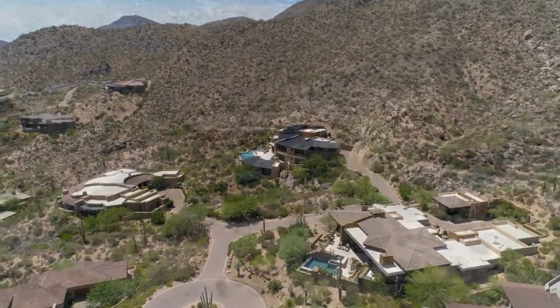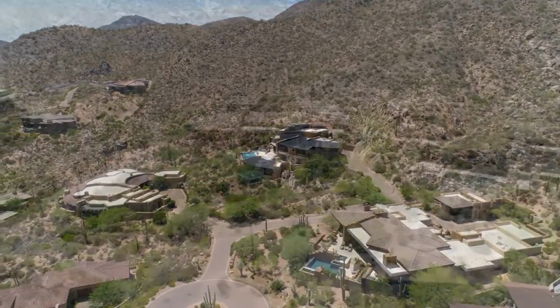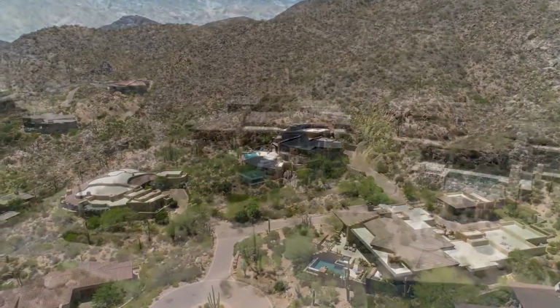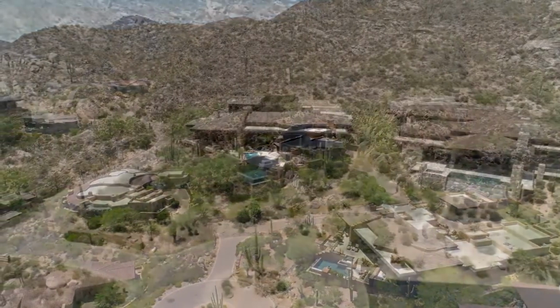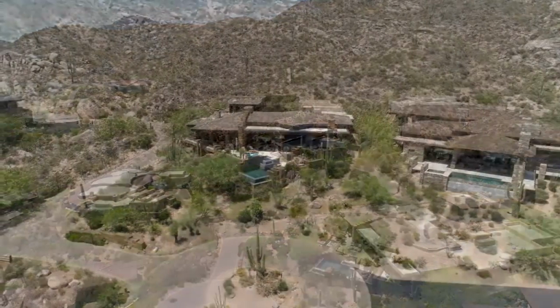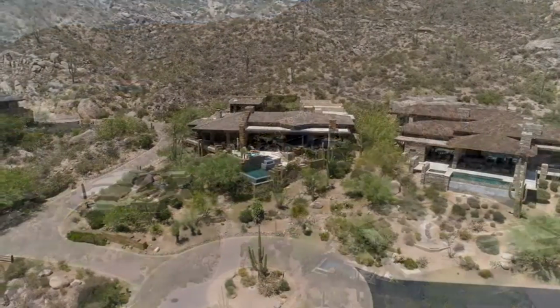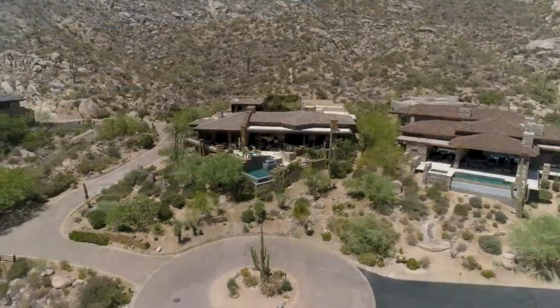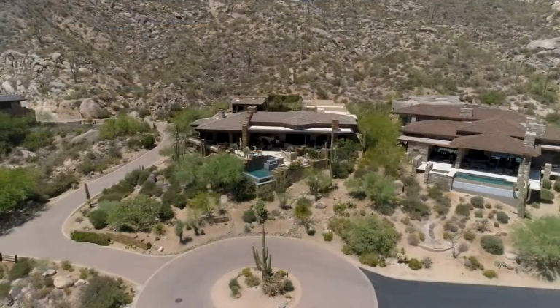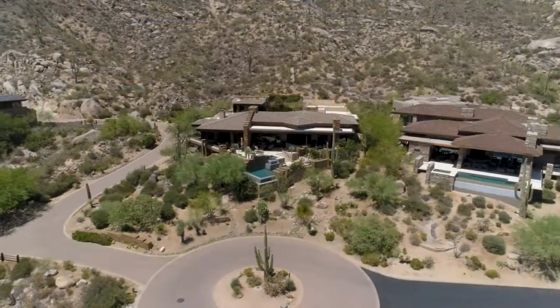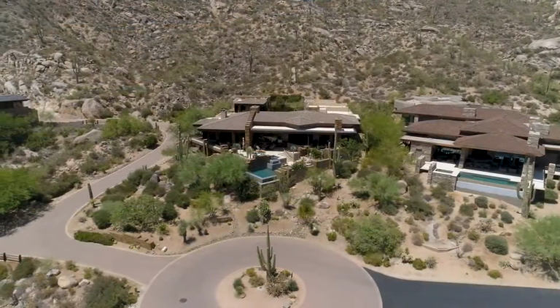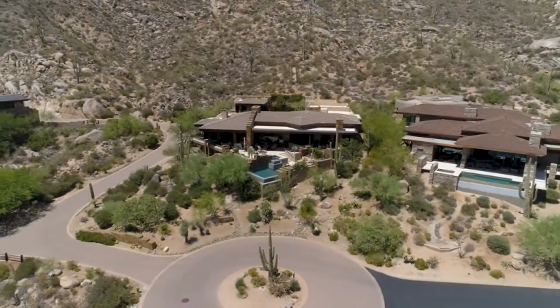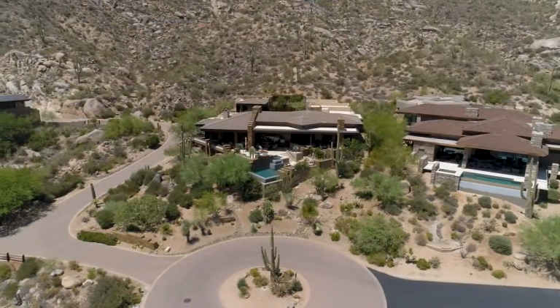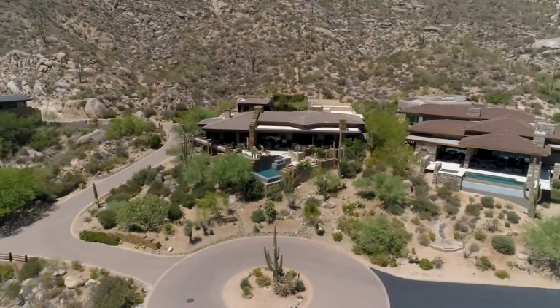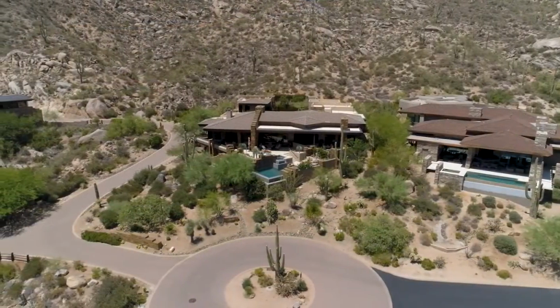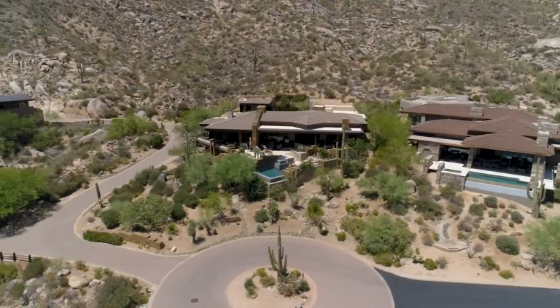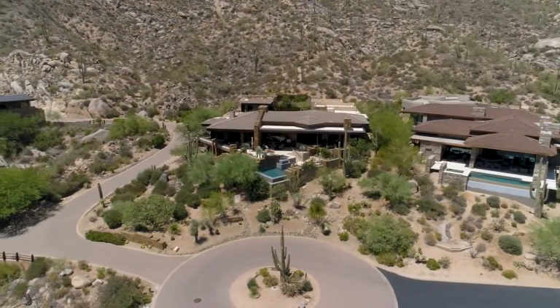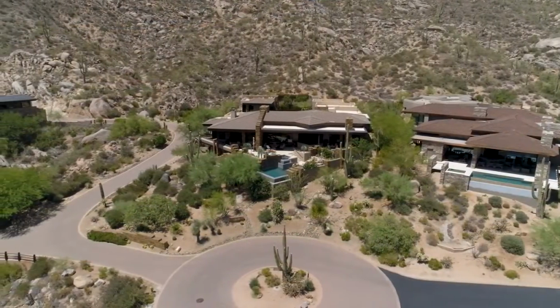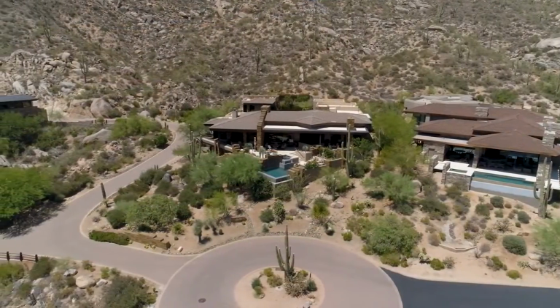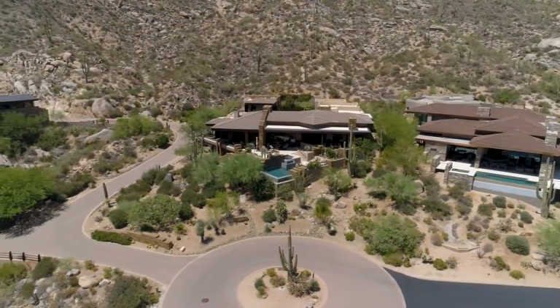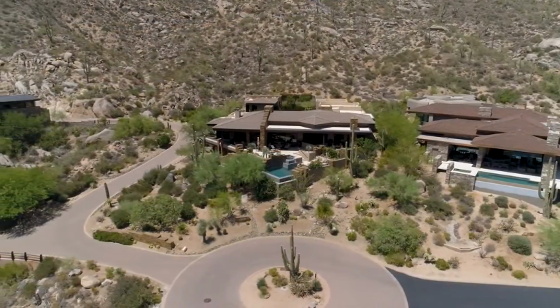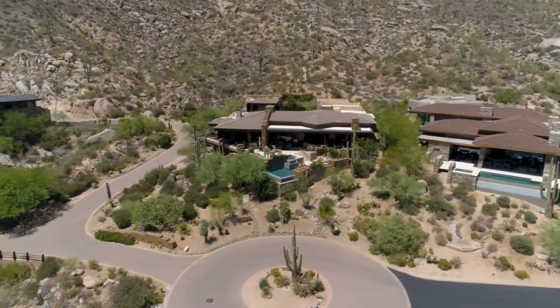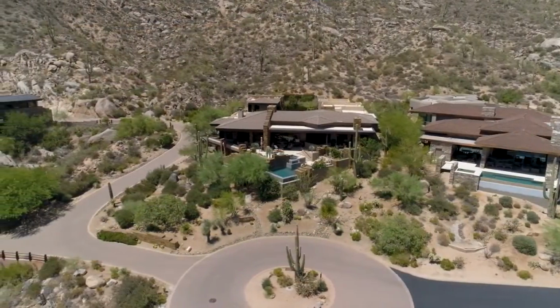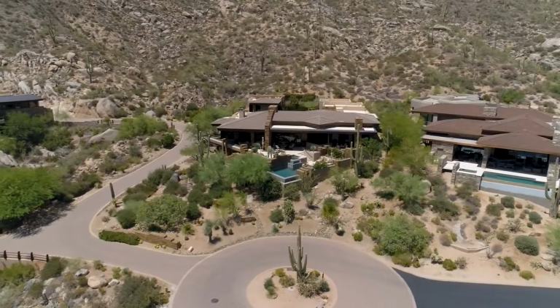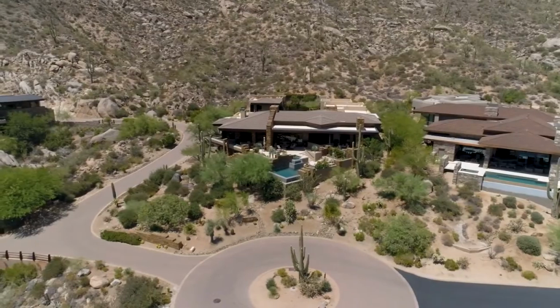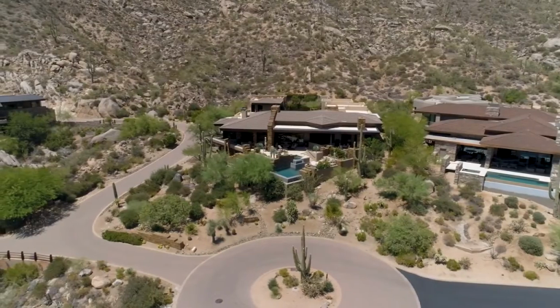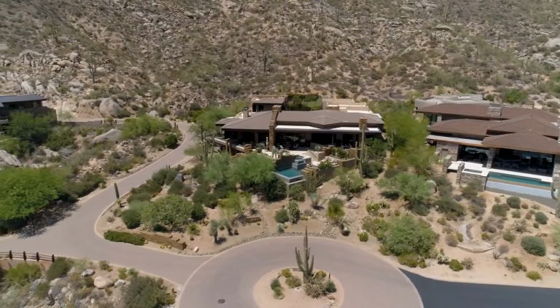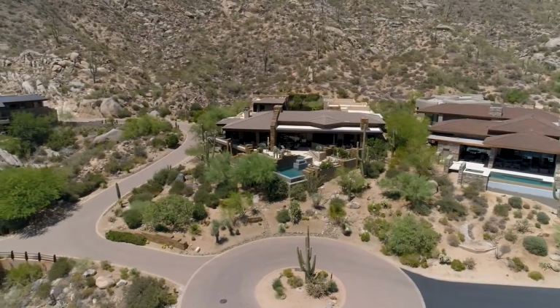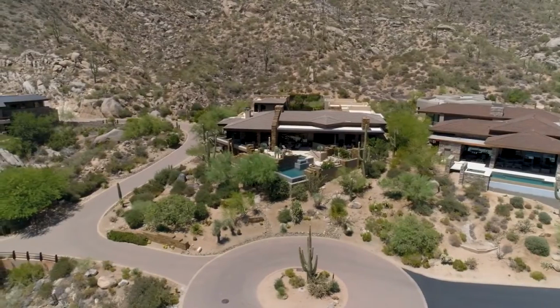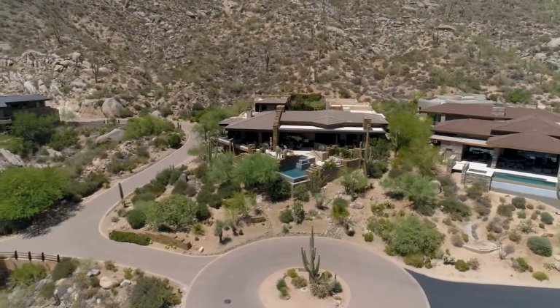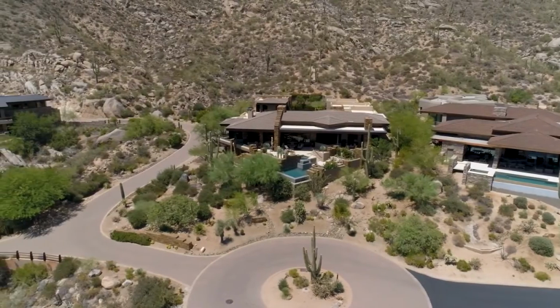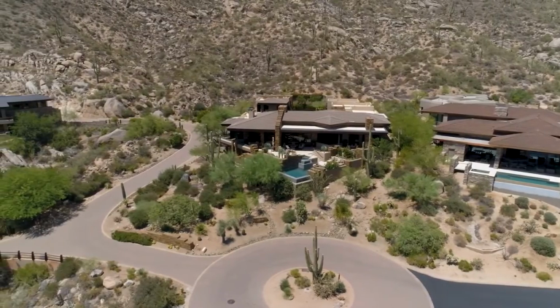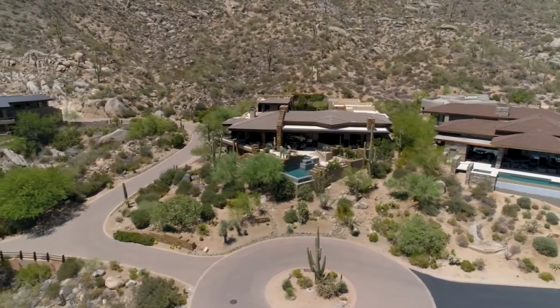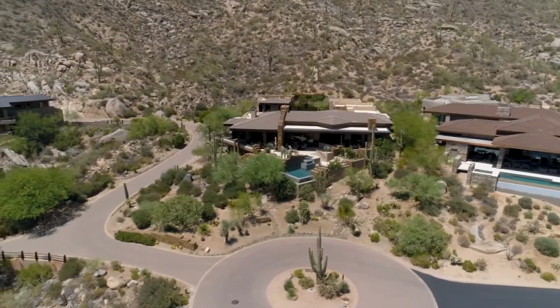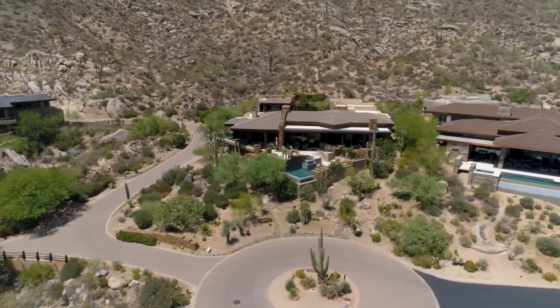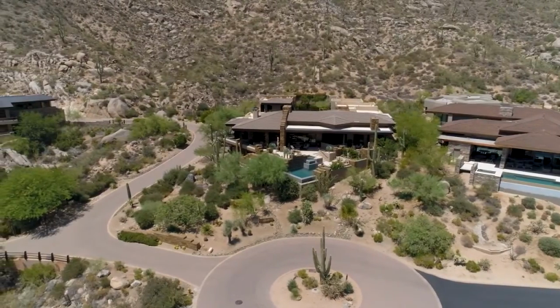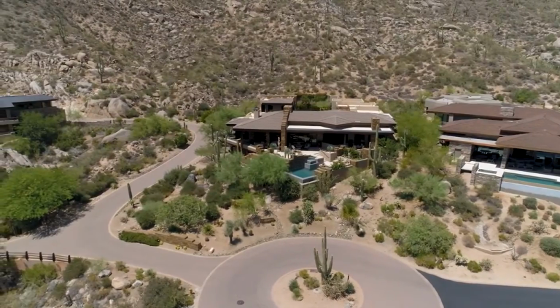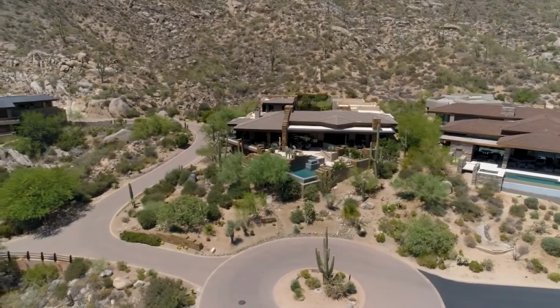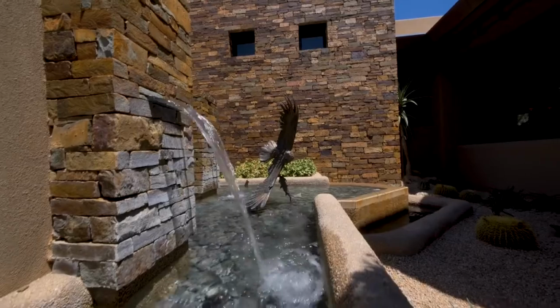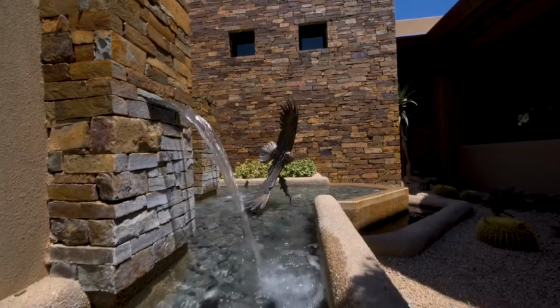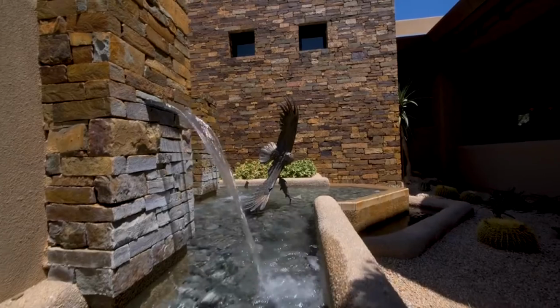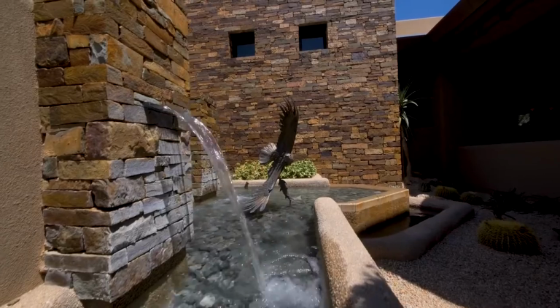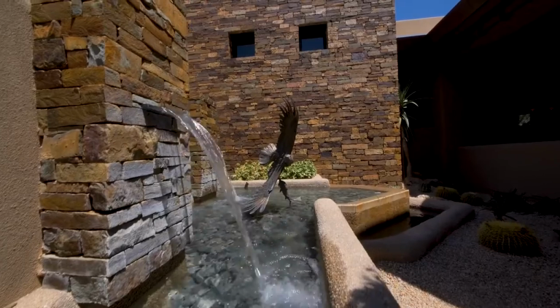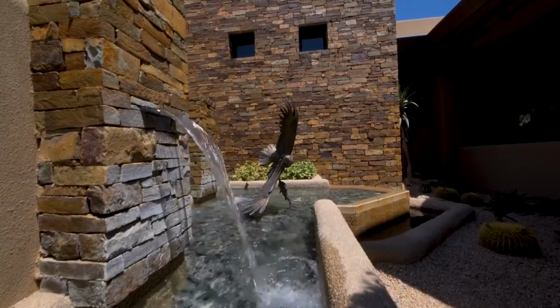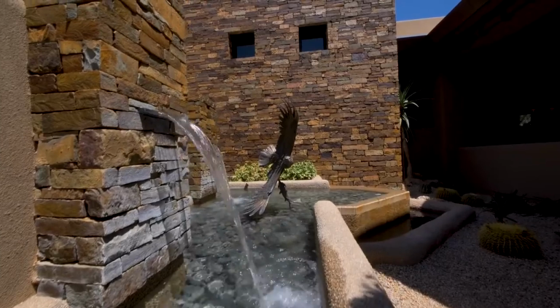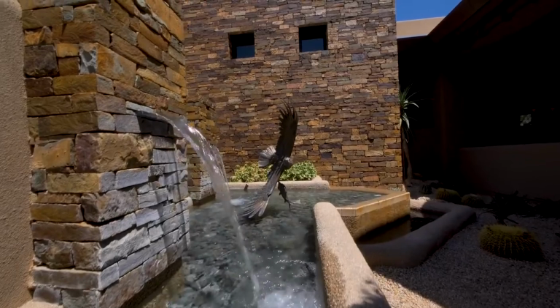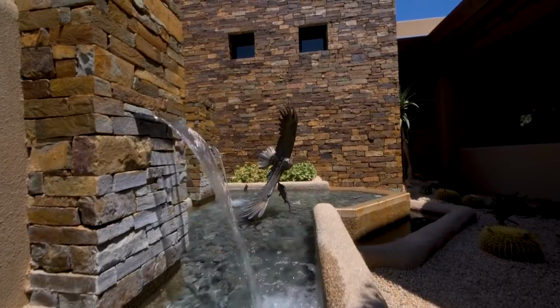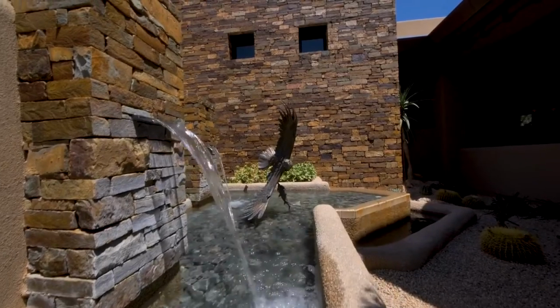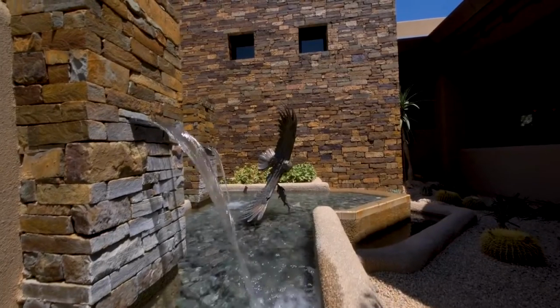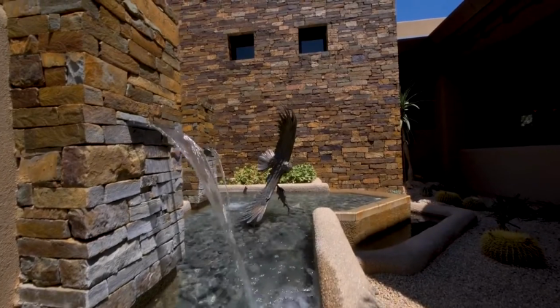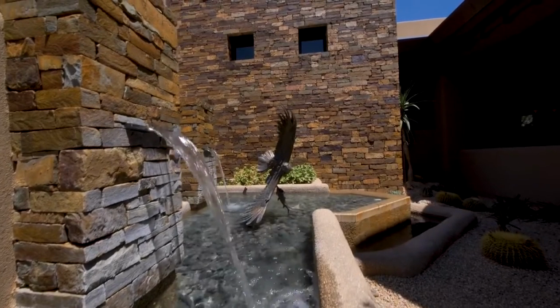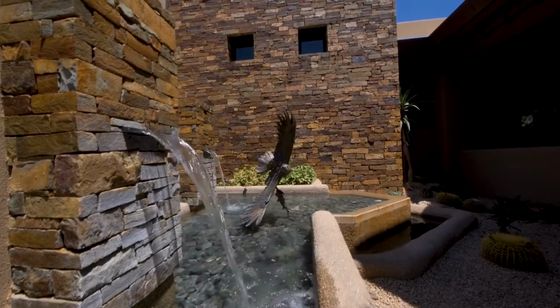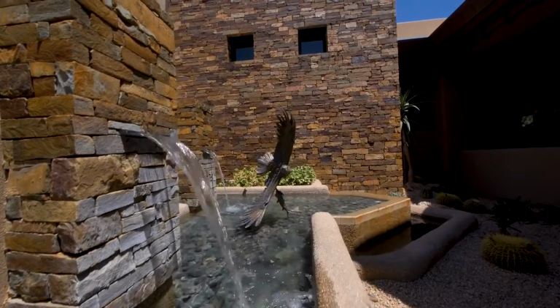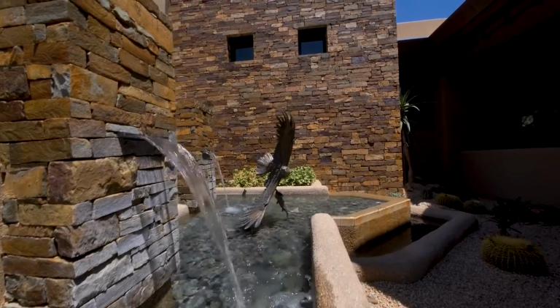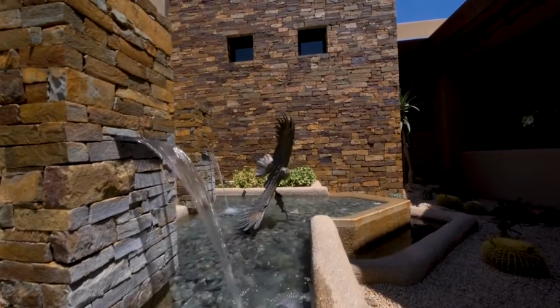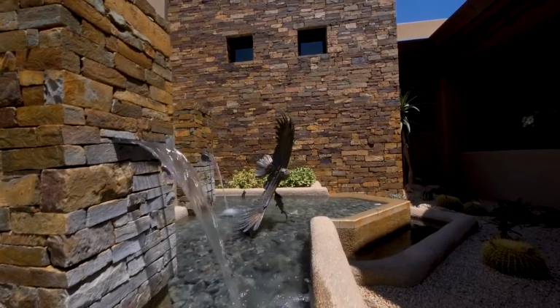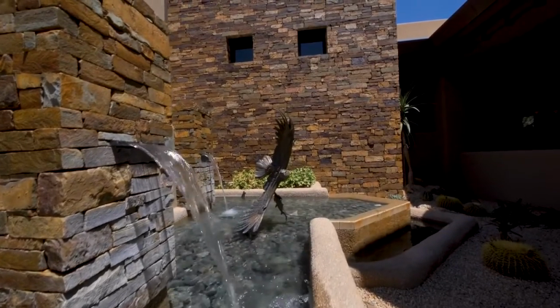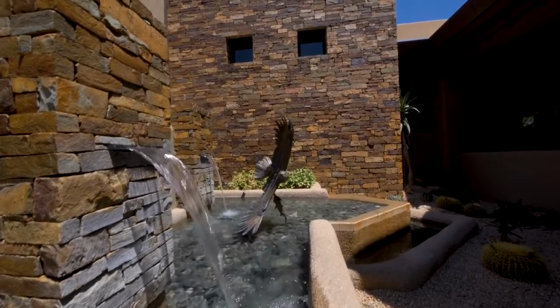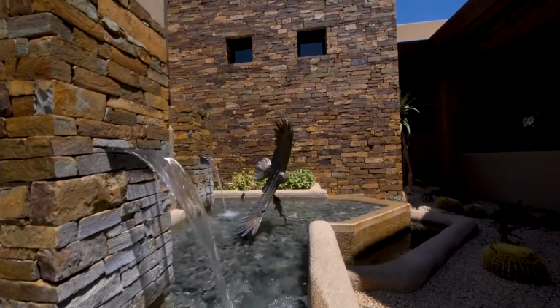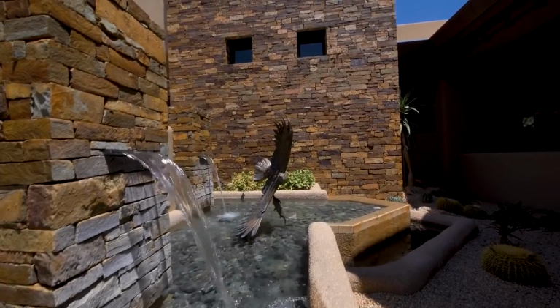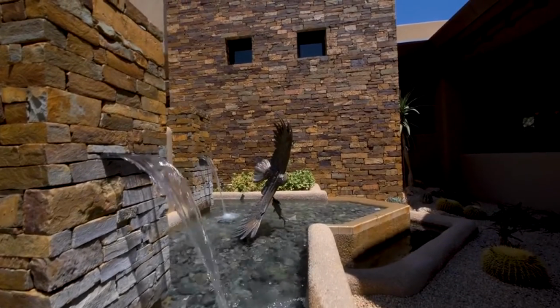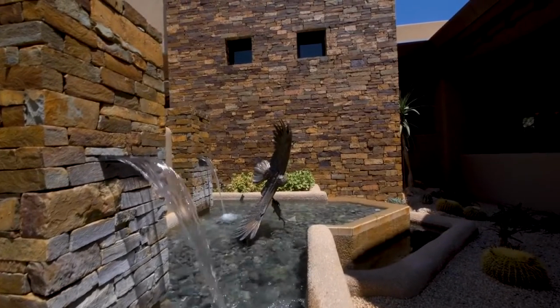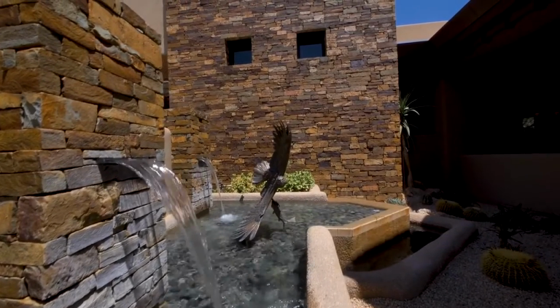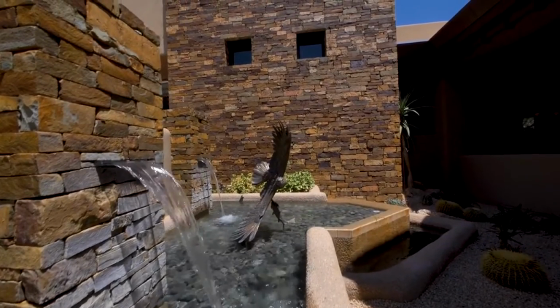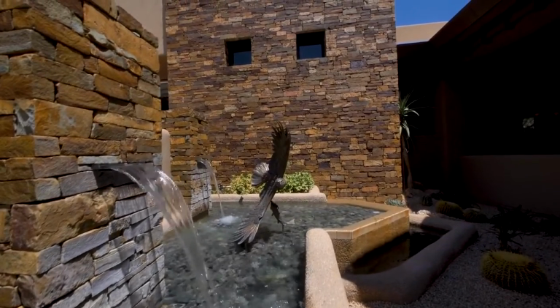At the end of a quiet cul-de-sac, the driveway leads you to the motor court and past the stunning water feature into the home.